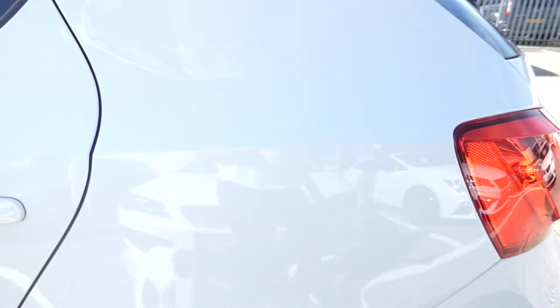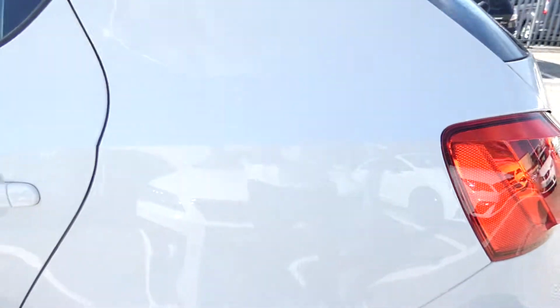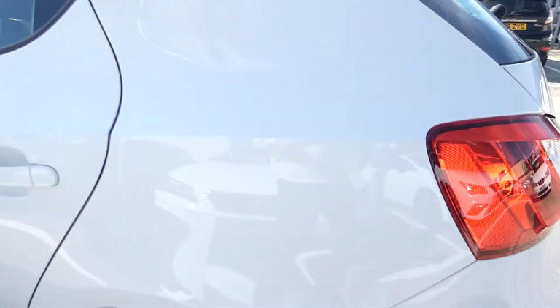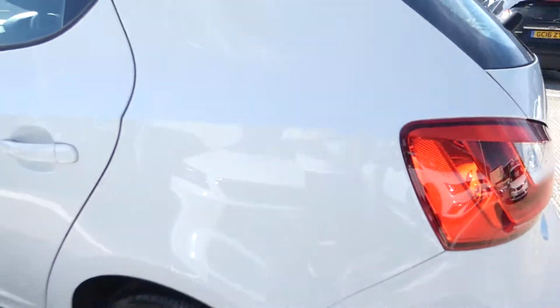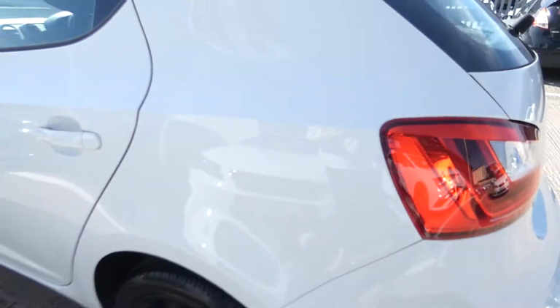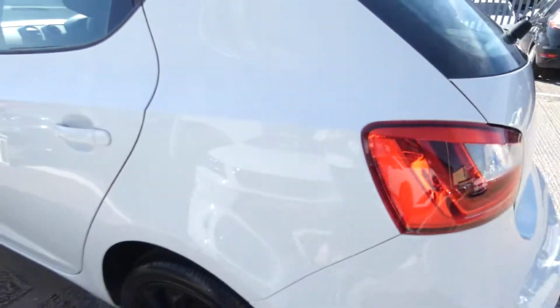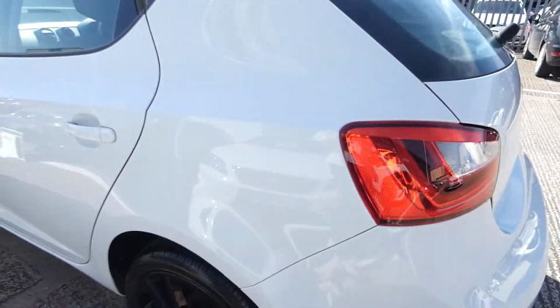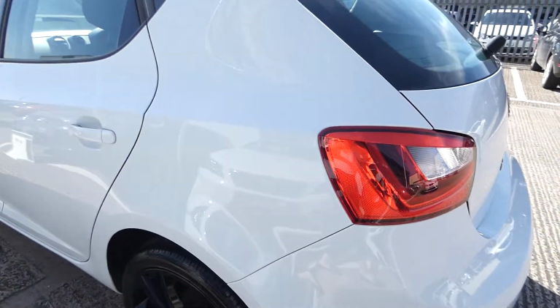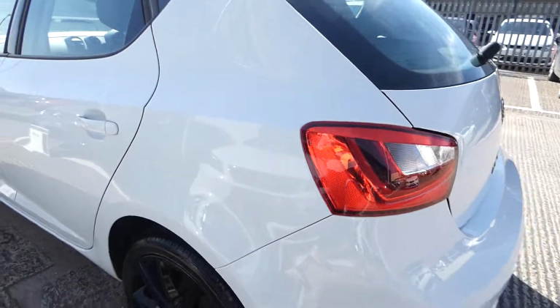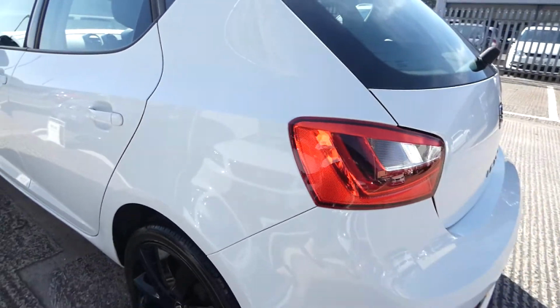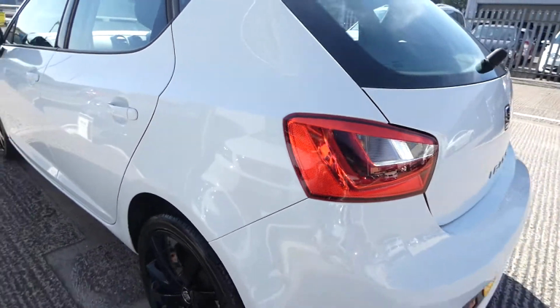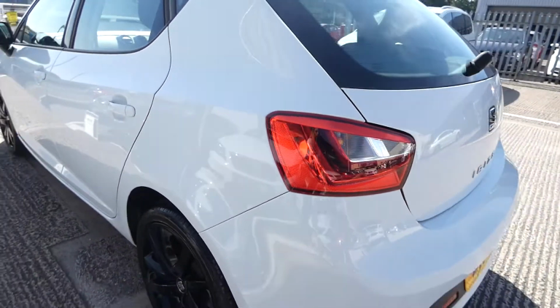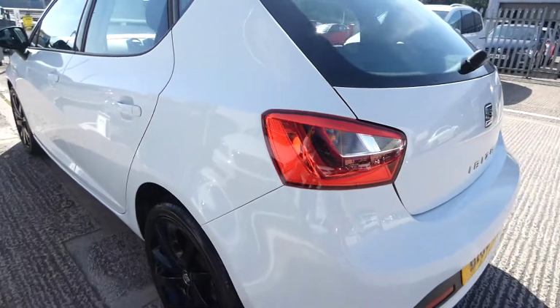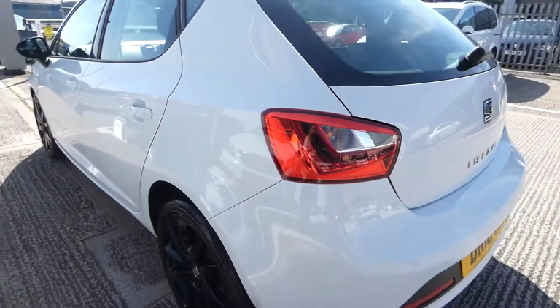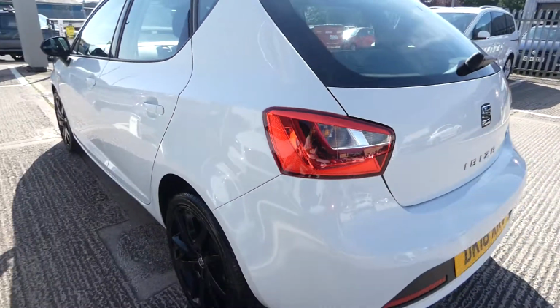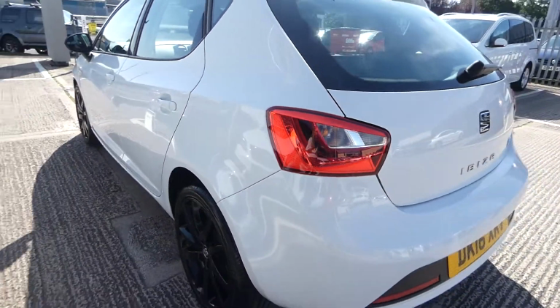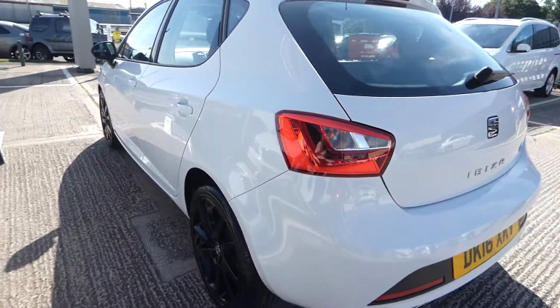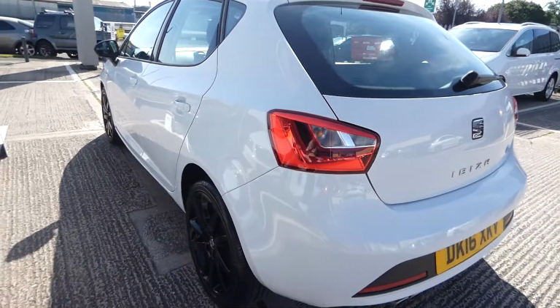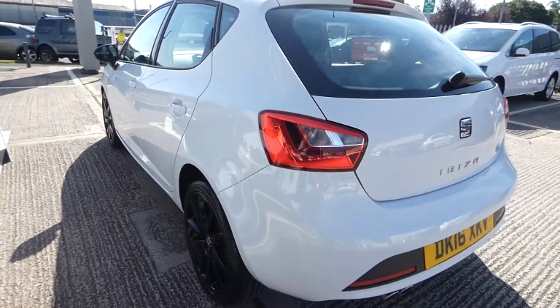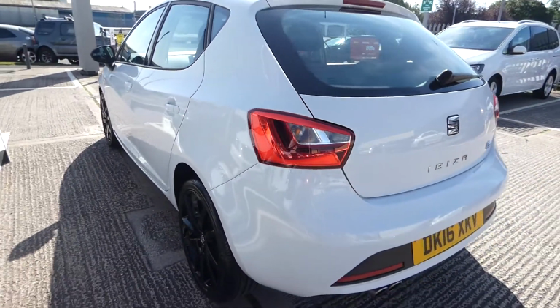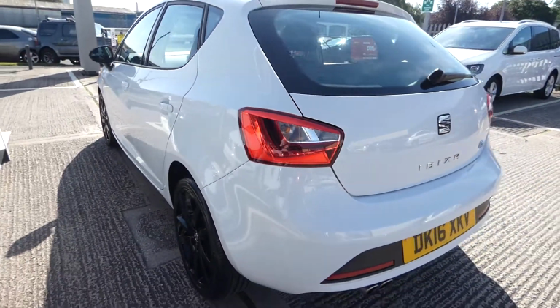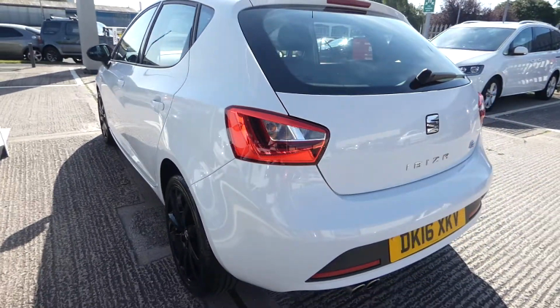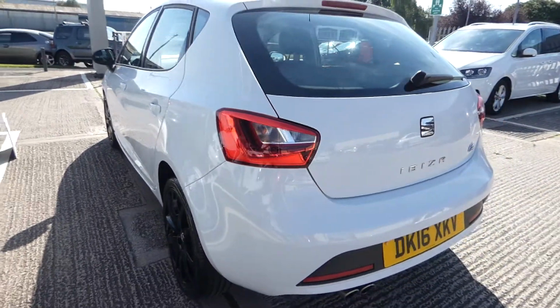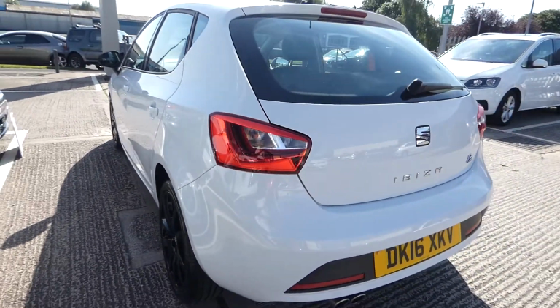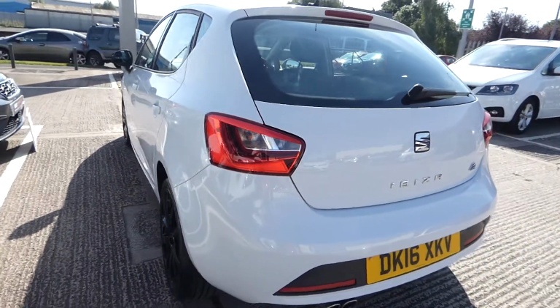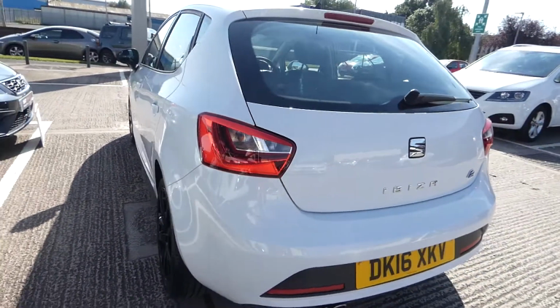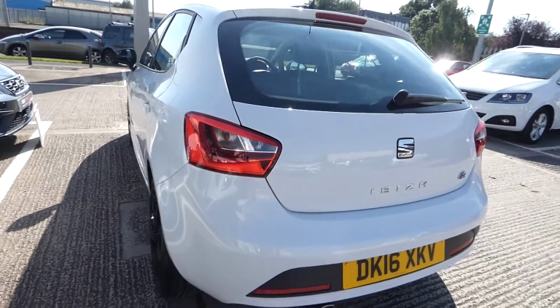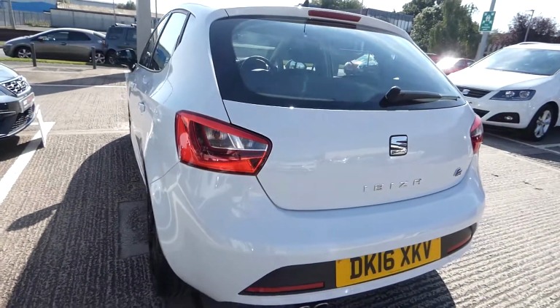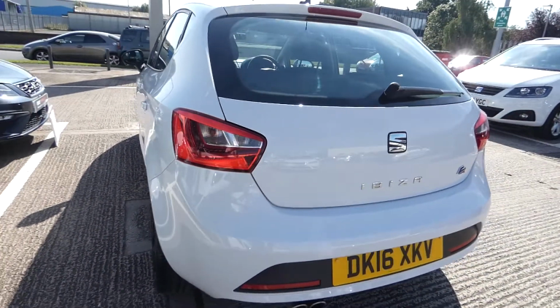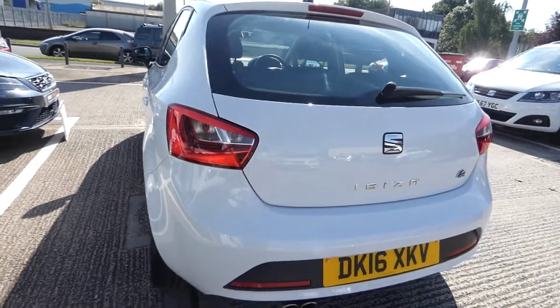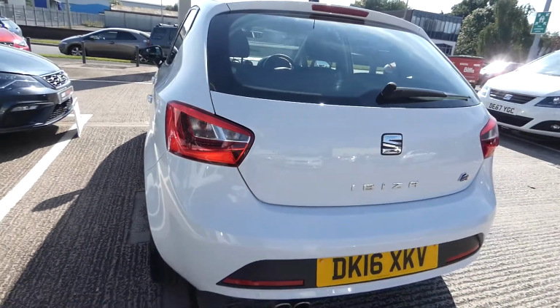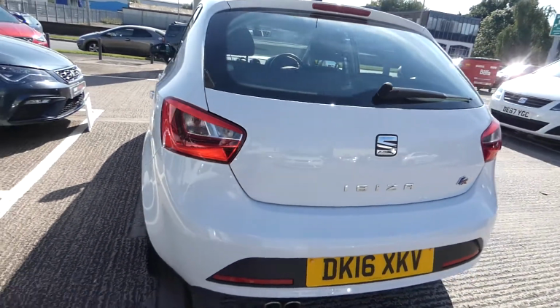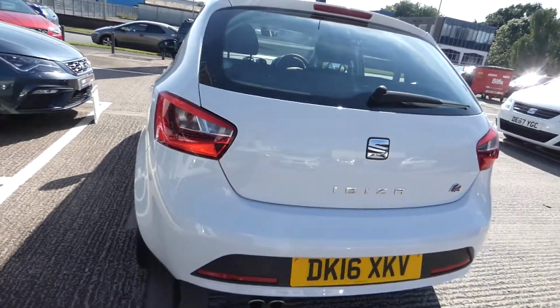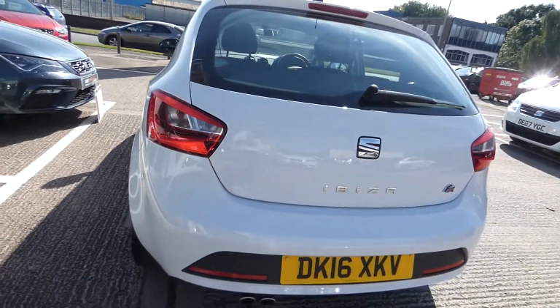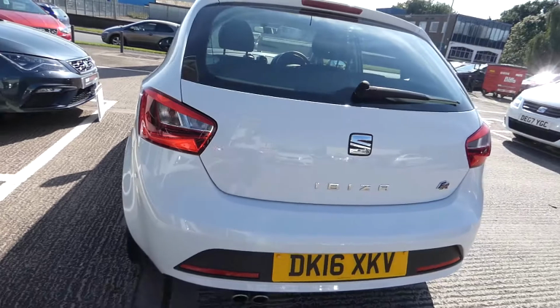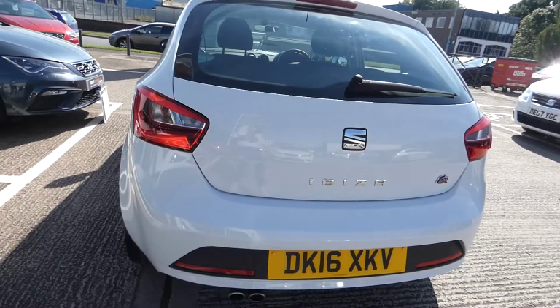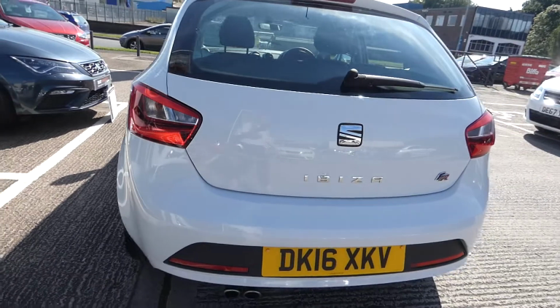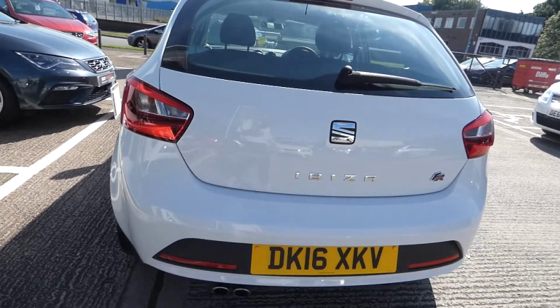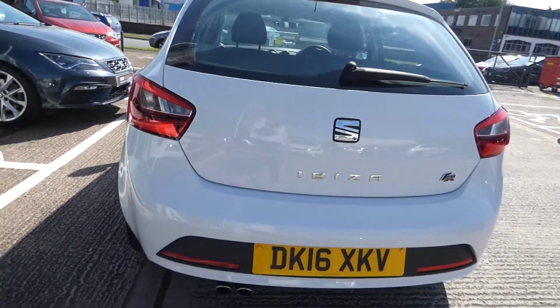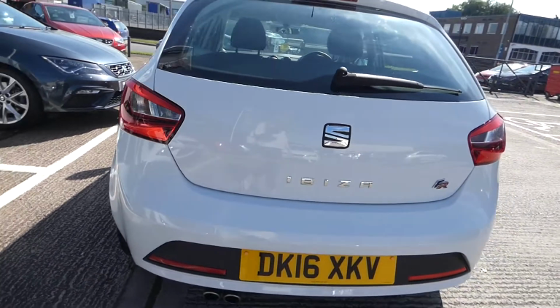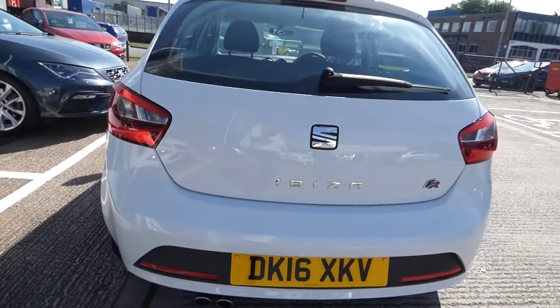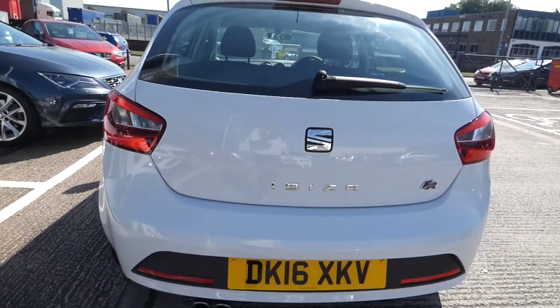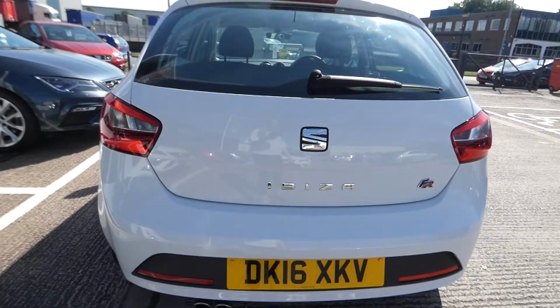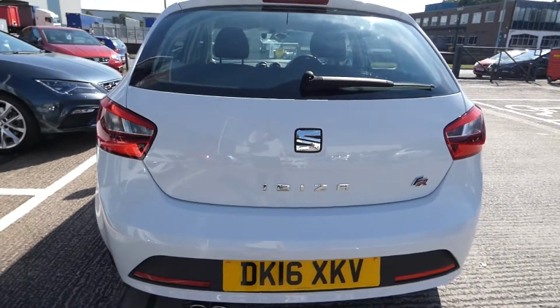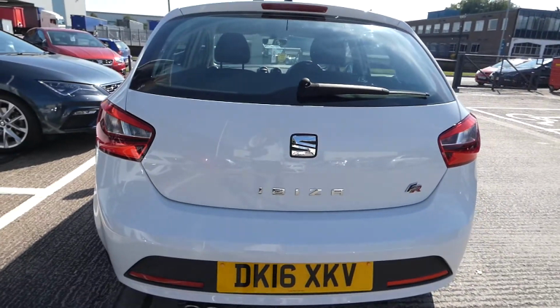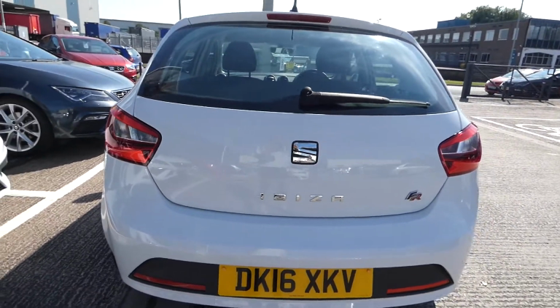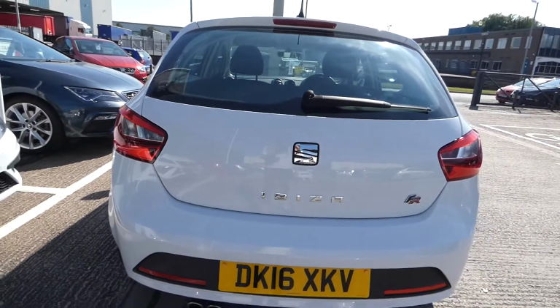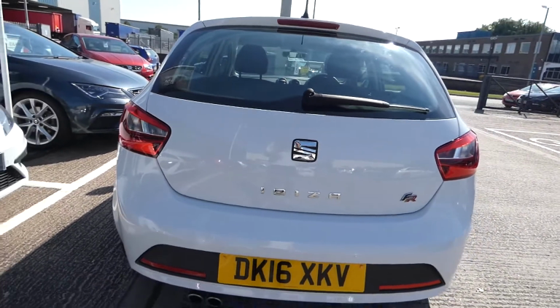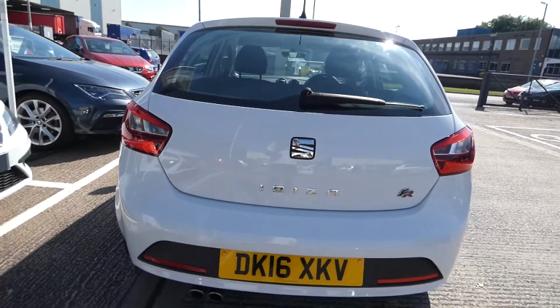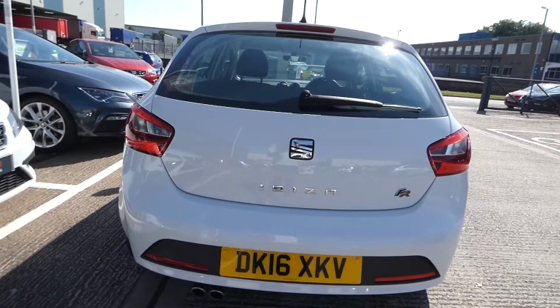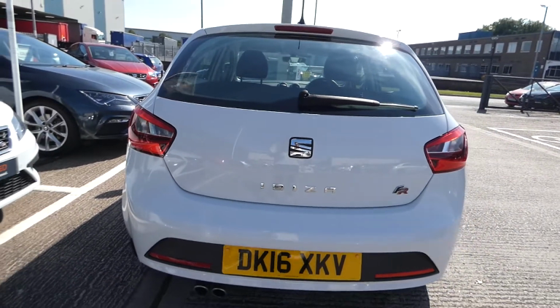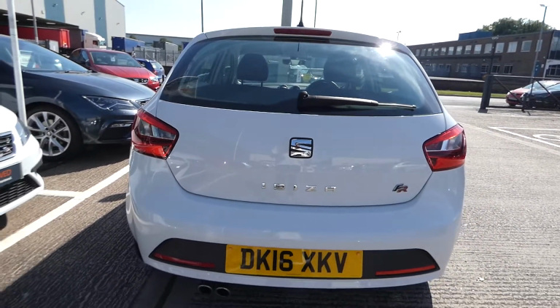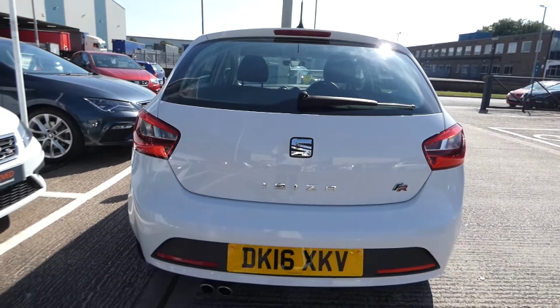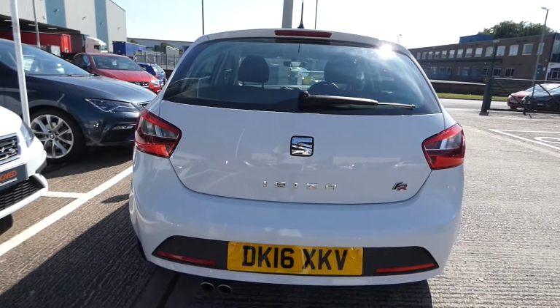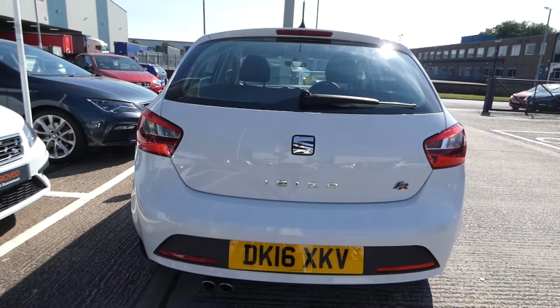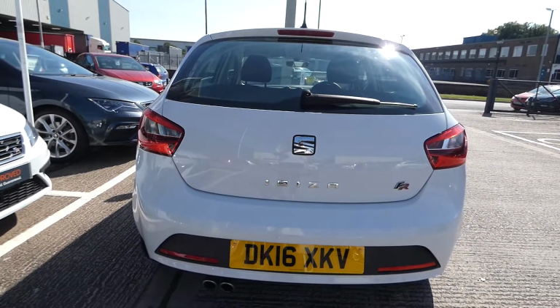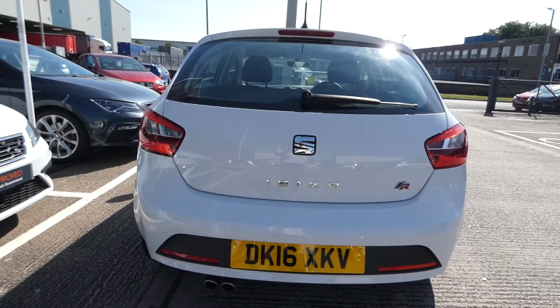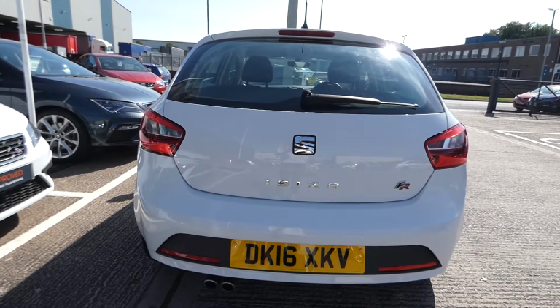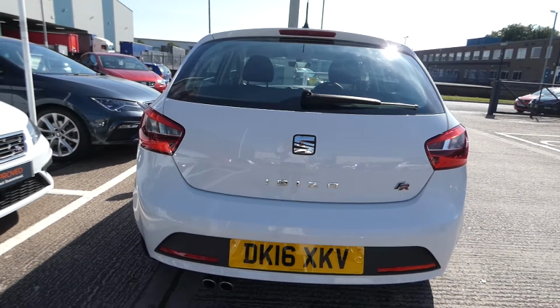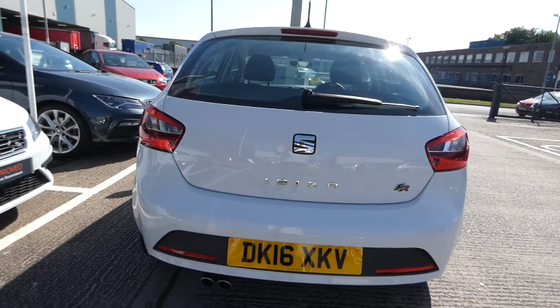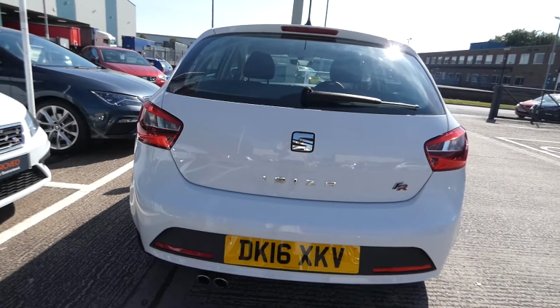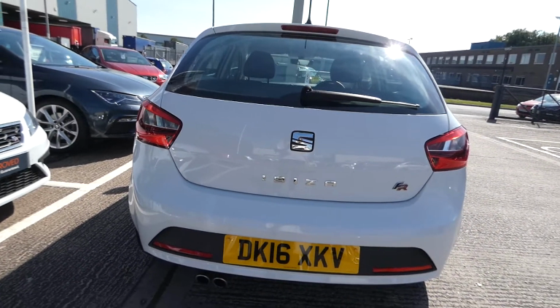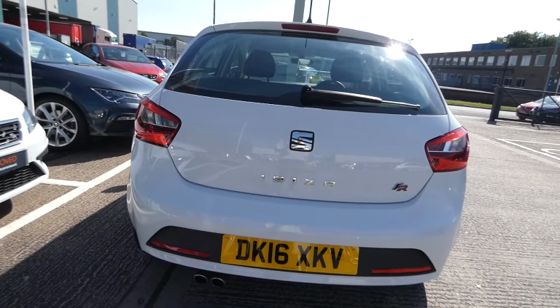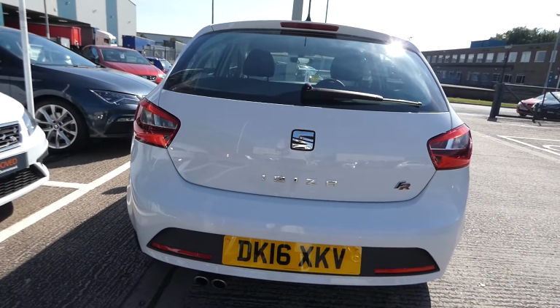Coming round to the back of the vehicle, we've got the FR detailing on the right and the two exhaust pipes on the bottom left.